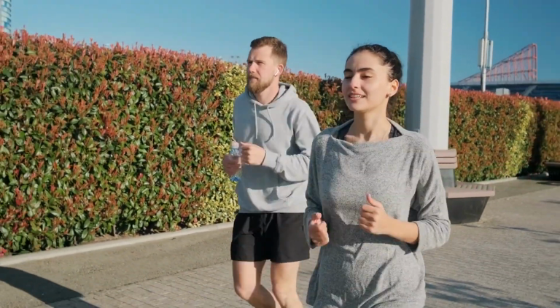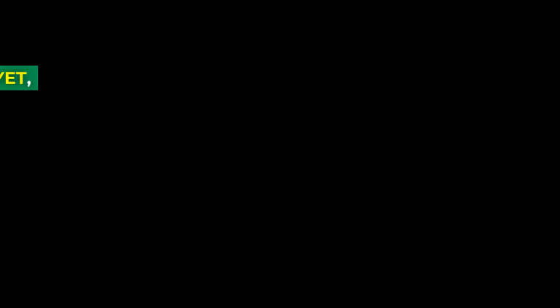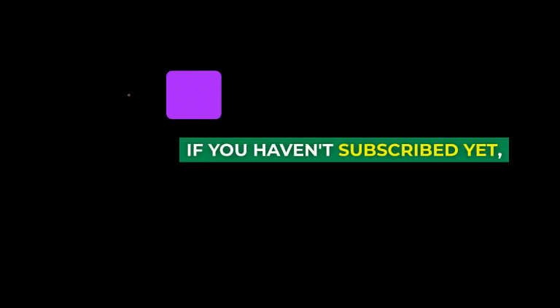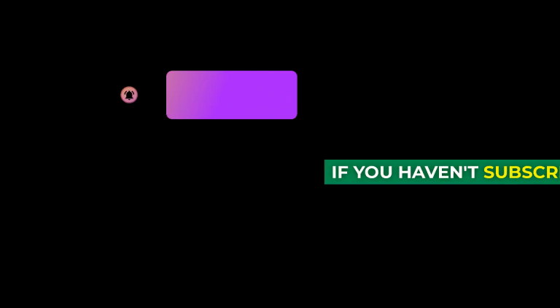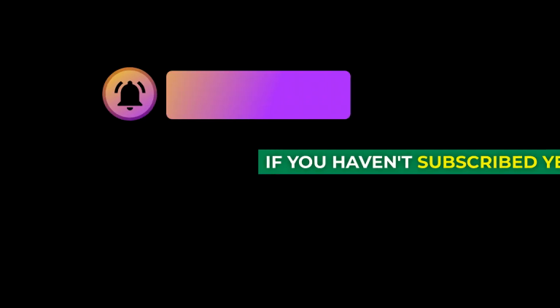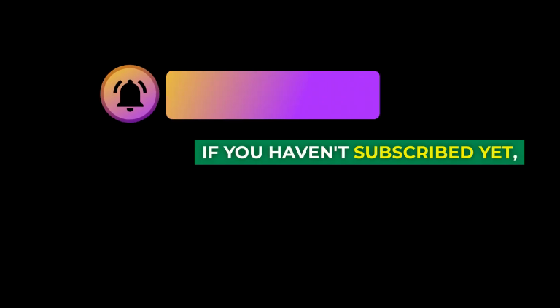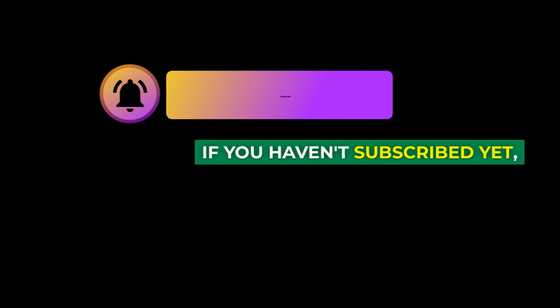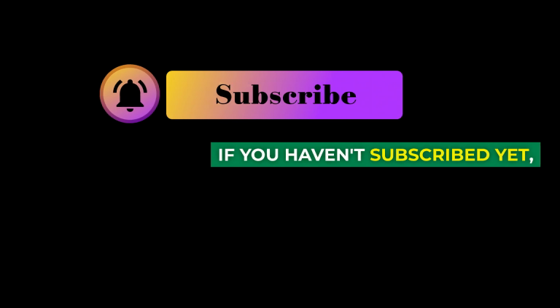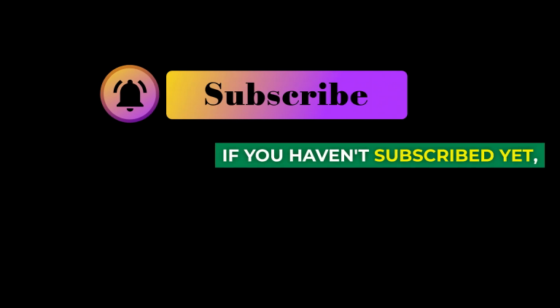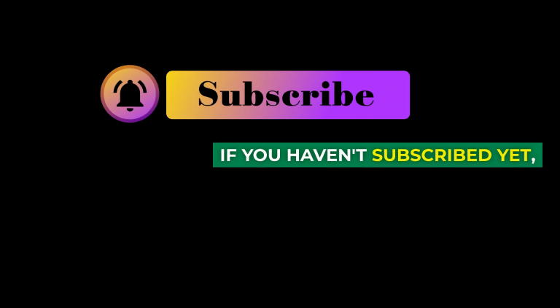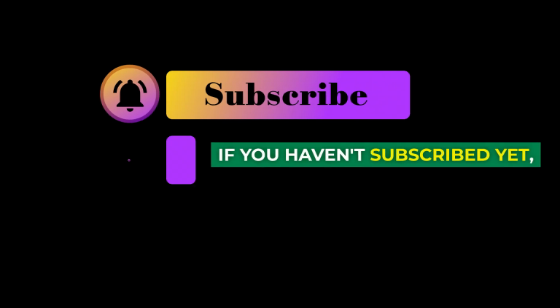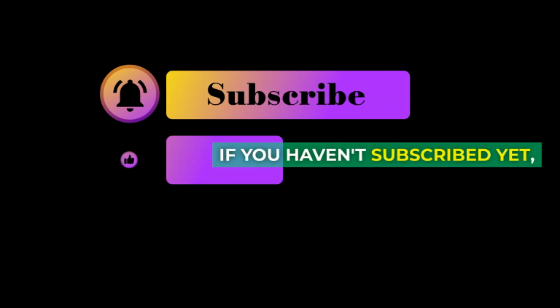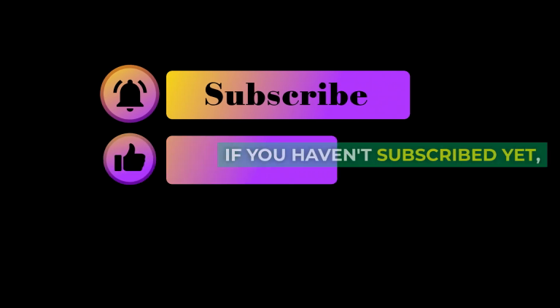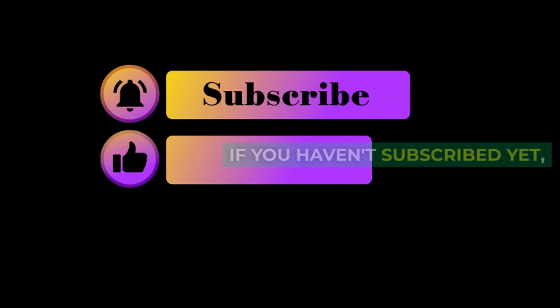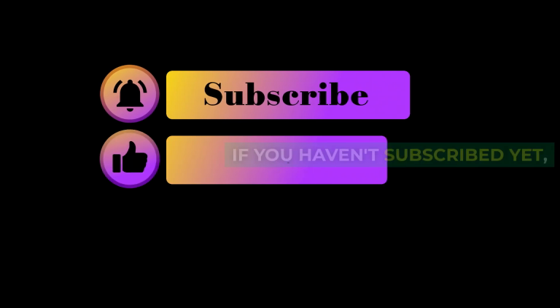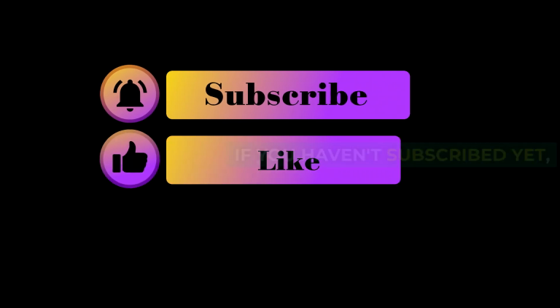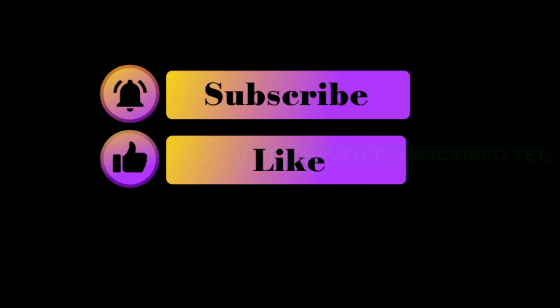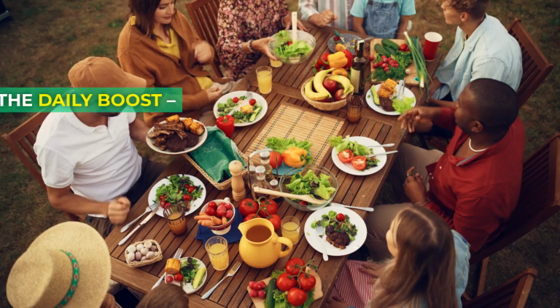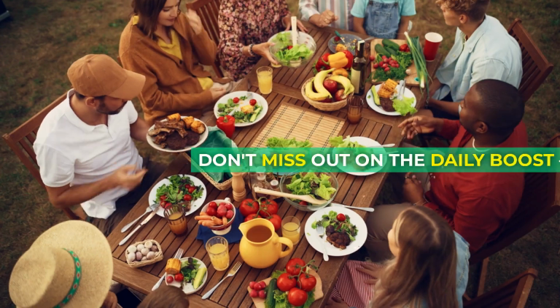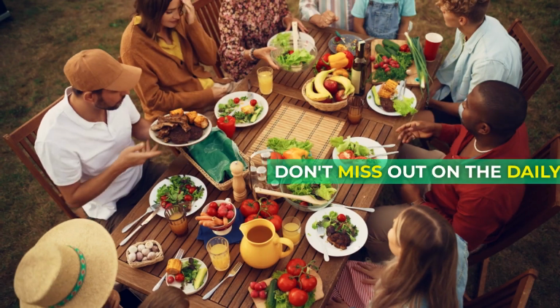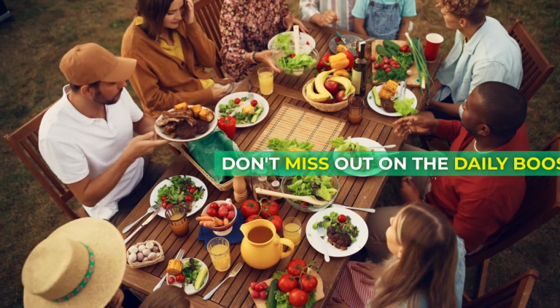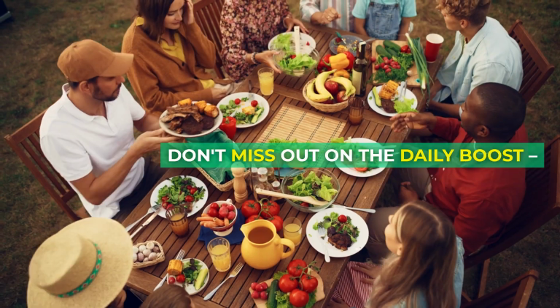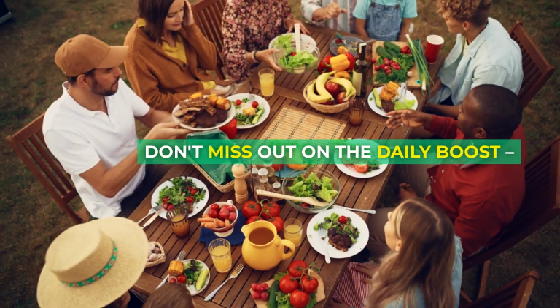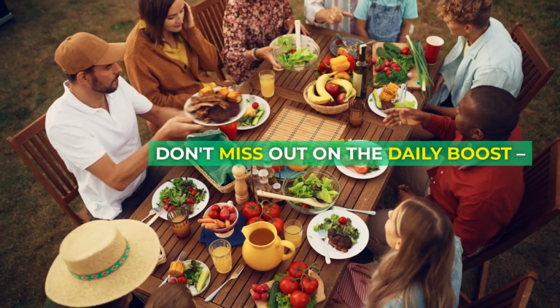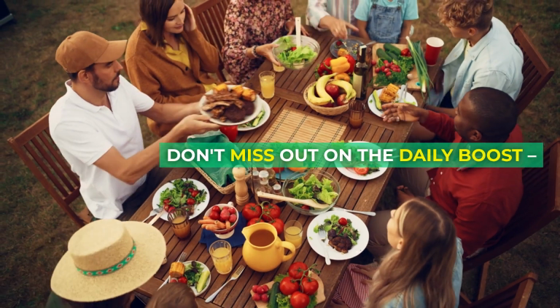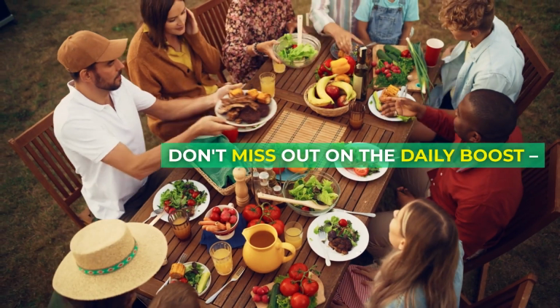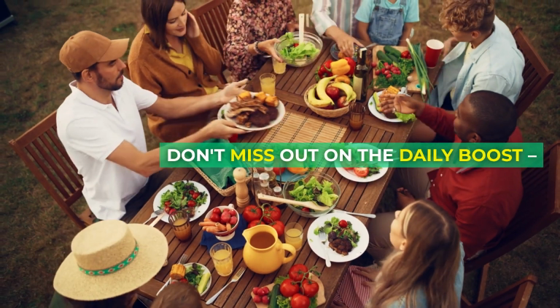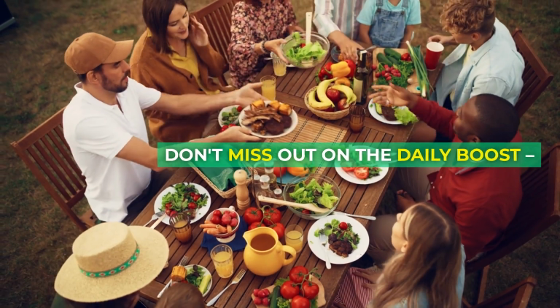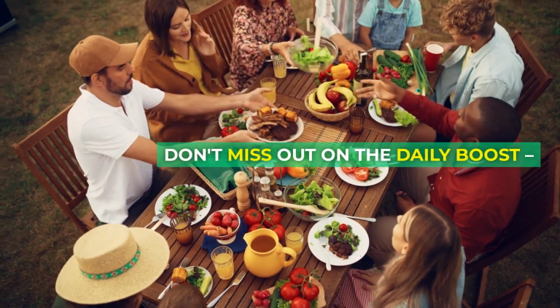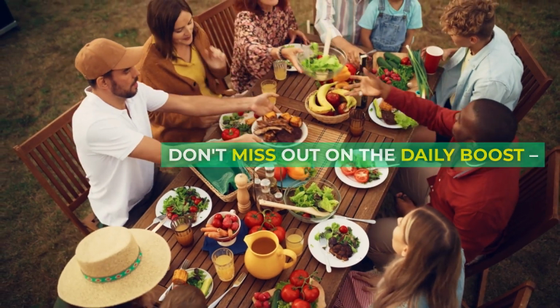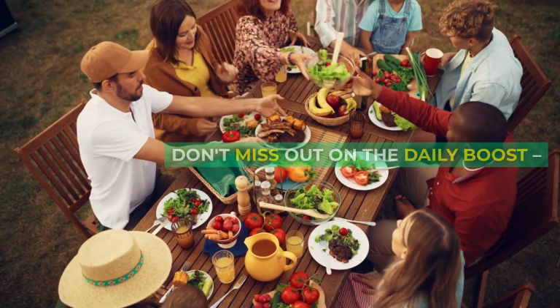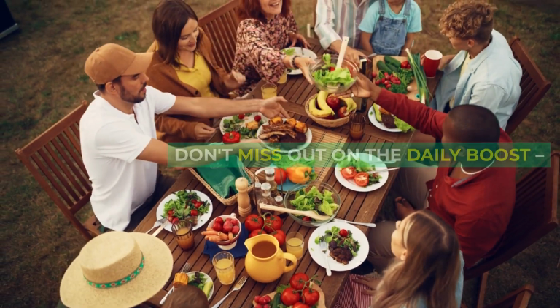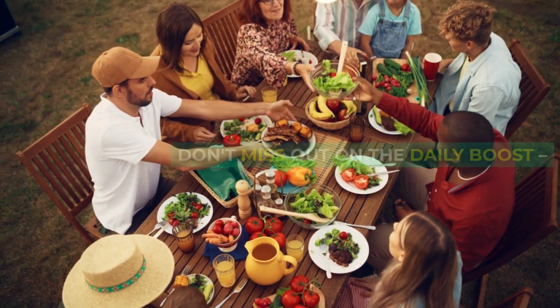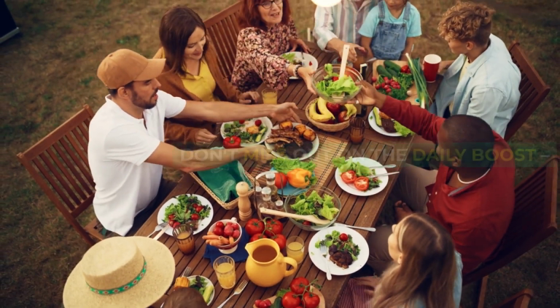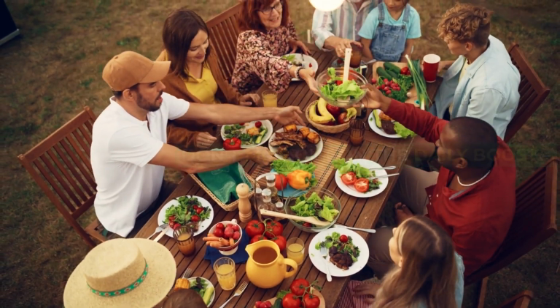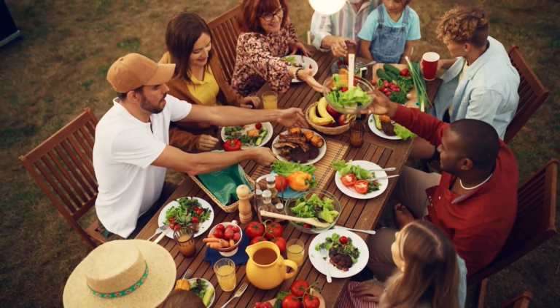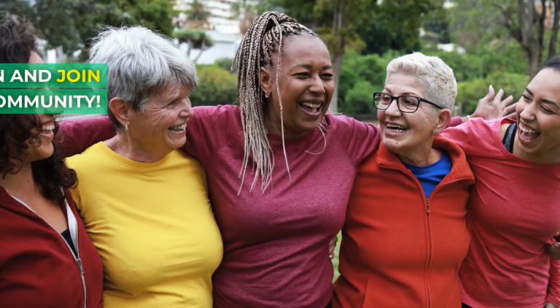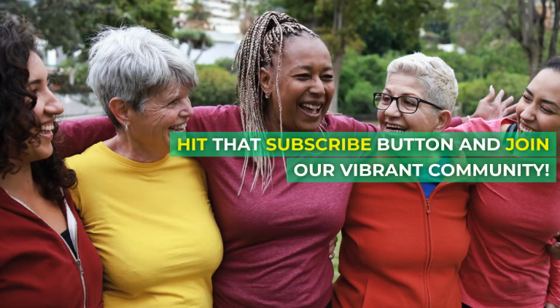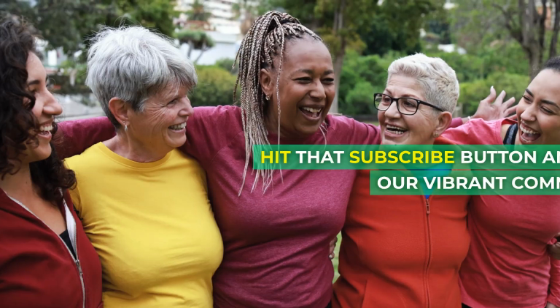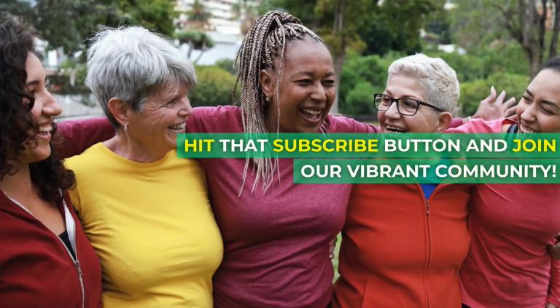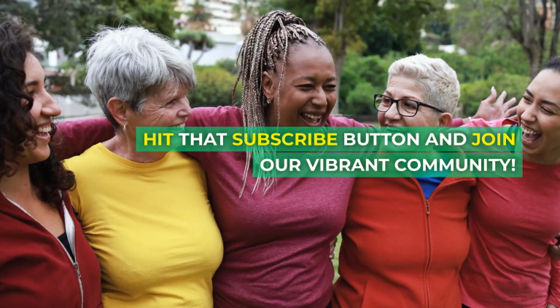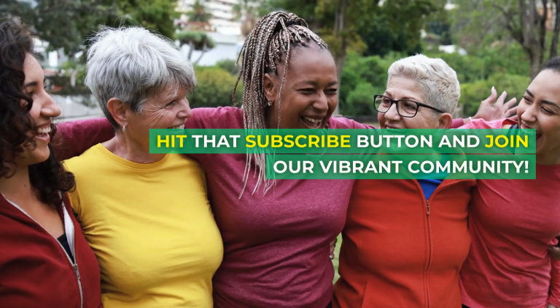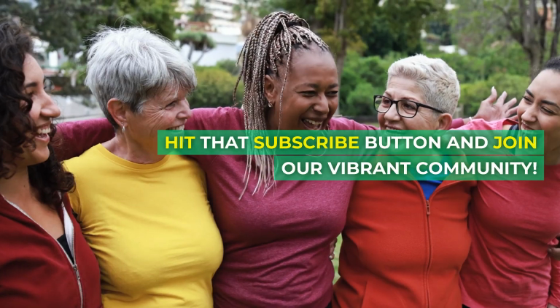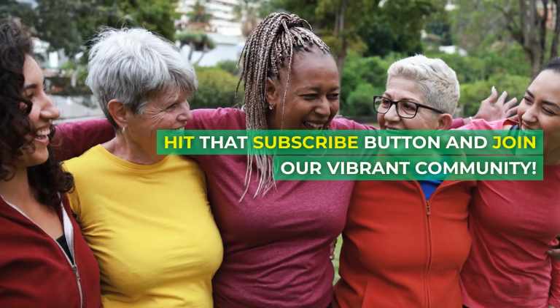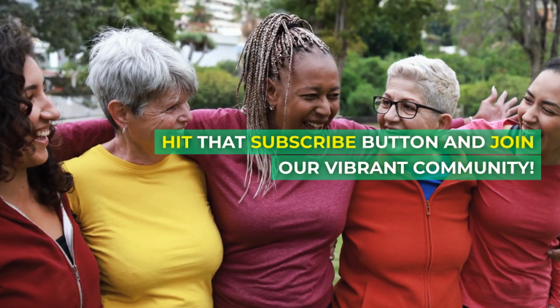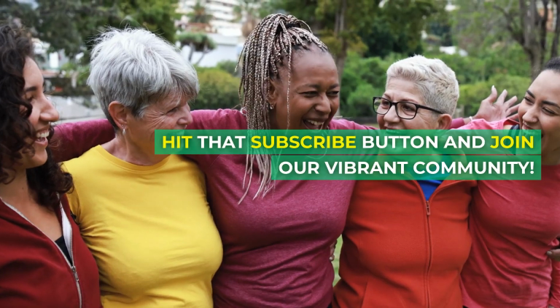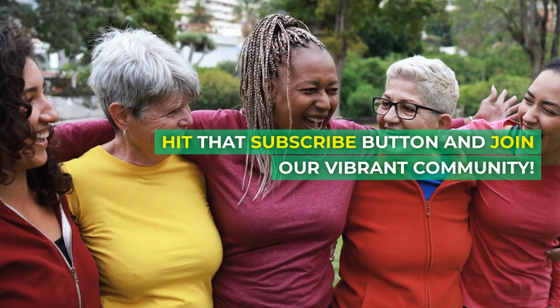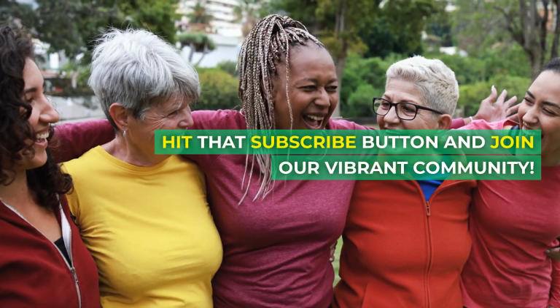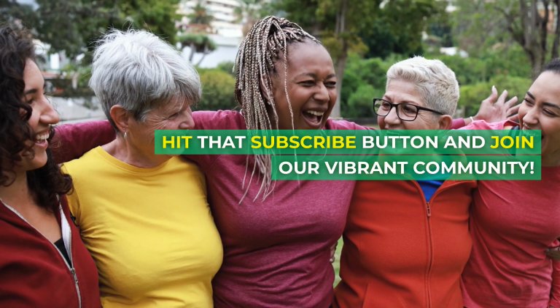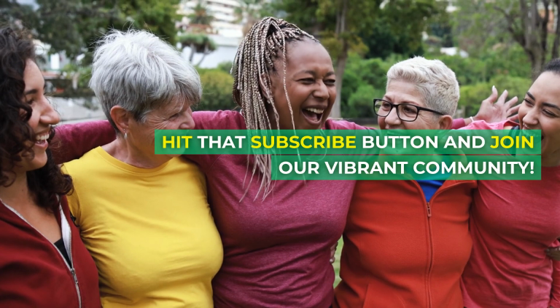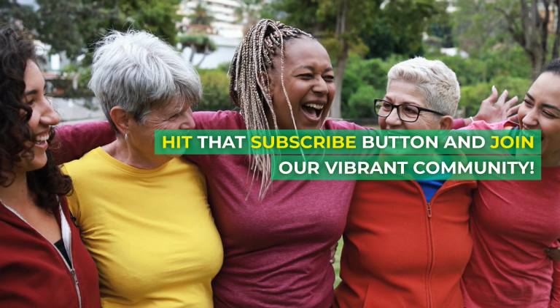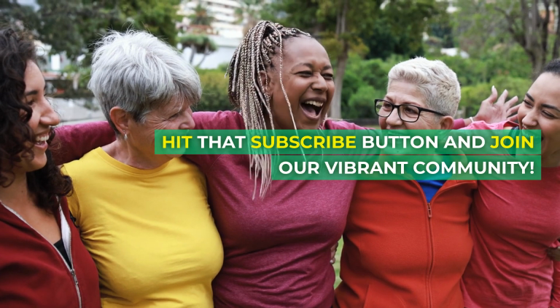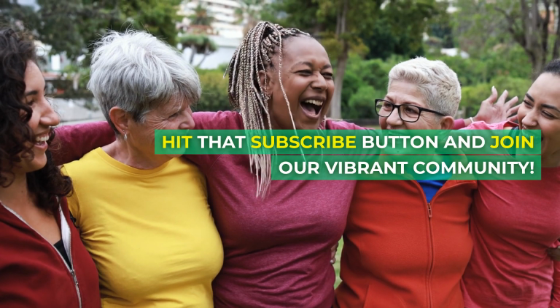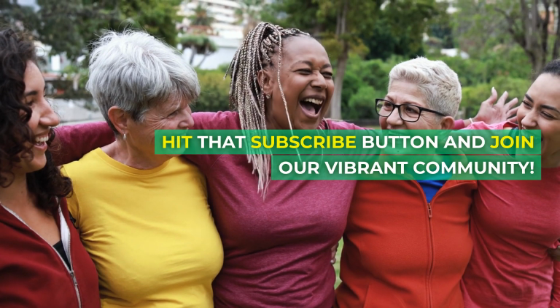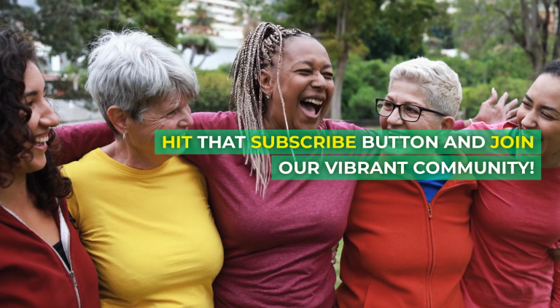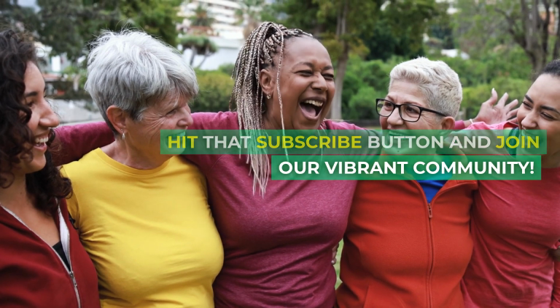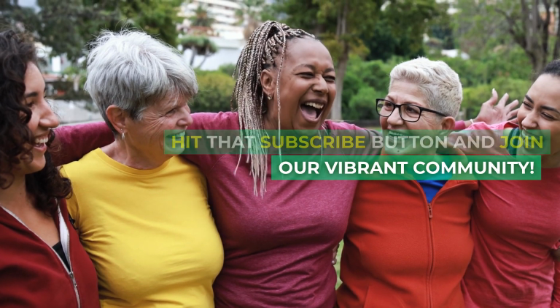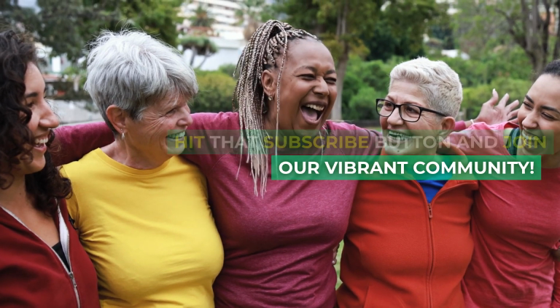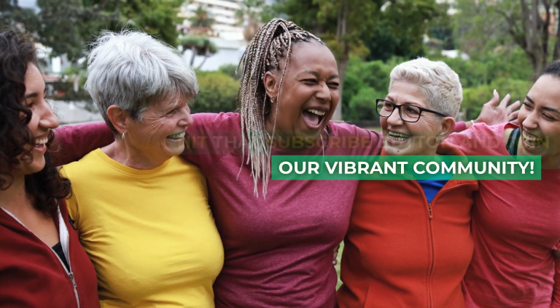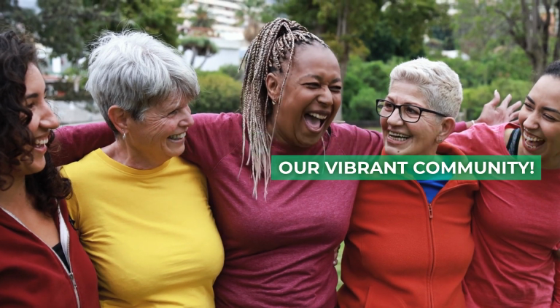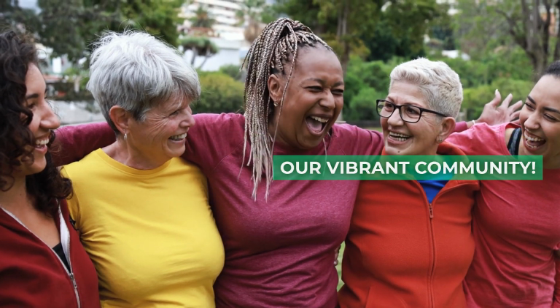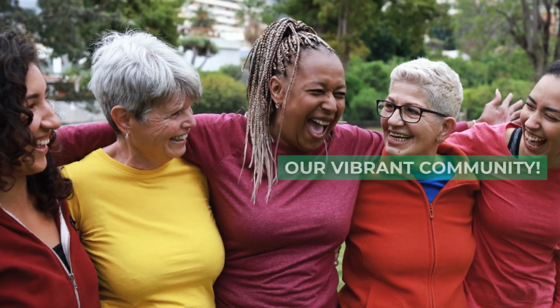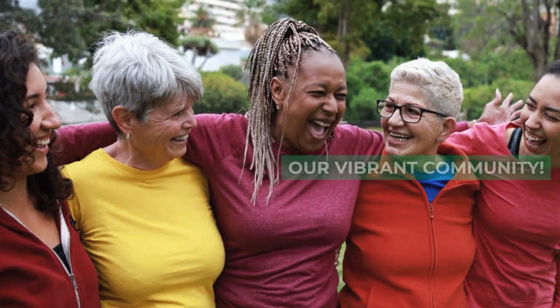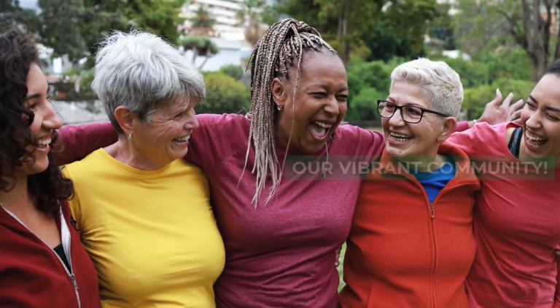If you haven't subscribed yet, don't miss out on the daily boost. Hit that subscribe button and join our vibrant community.